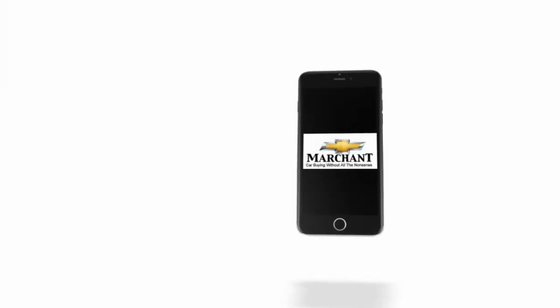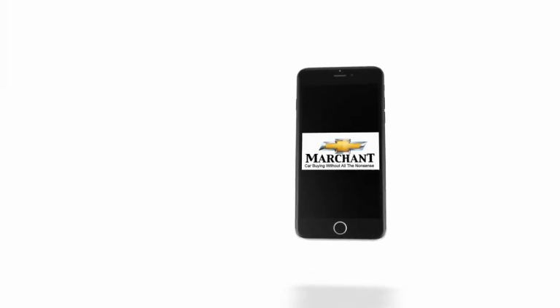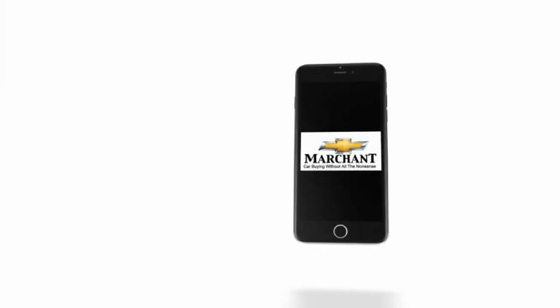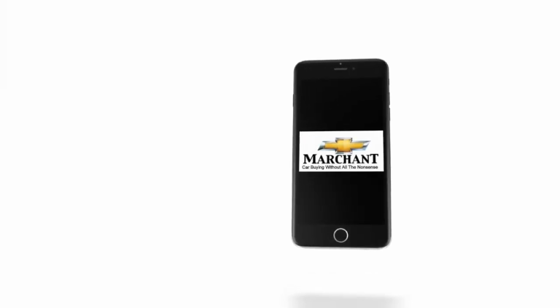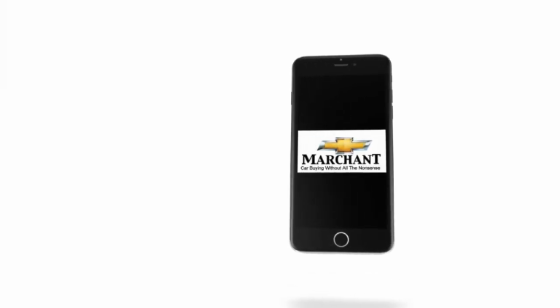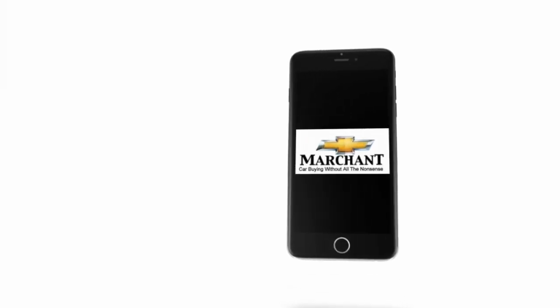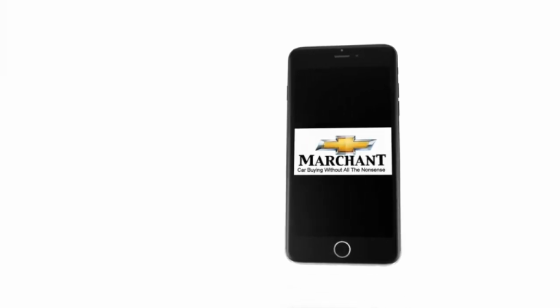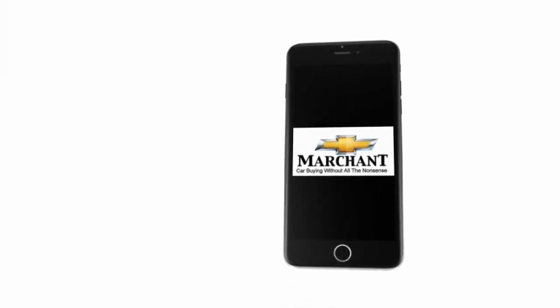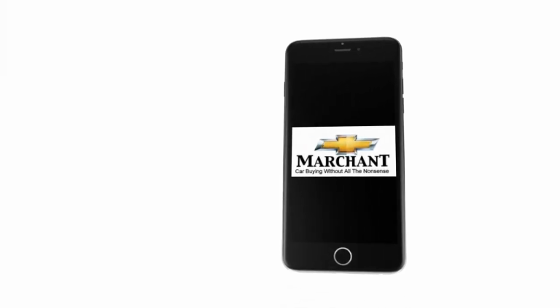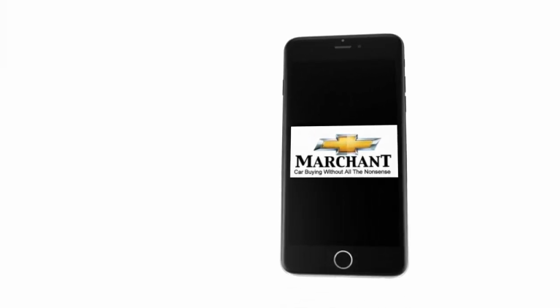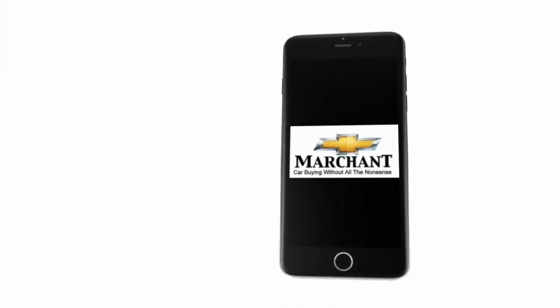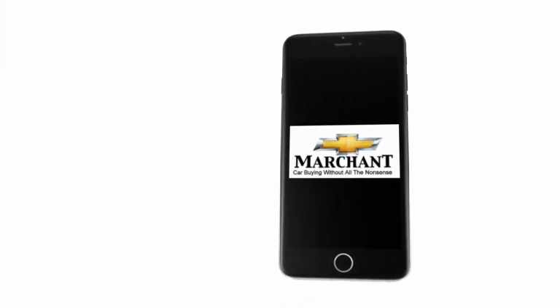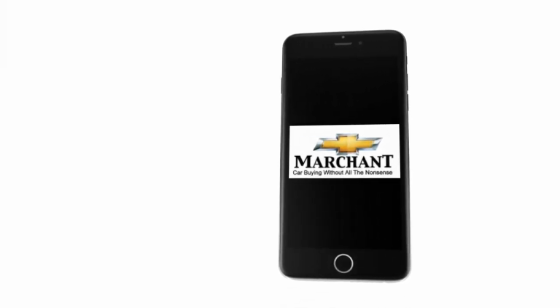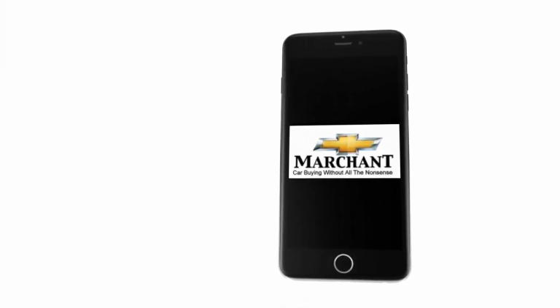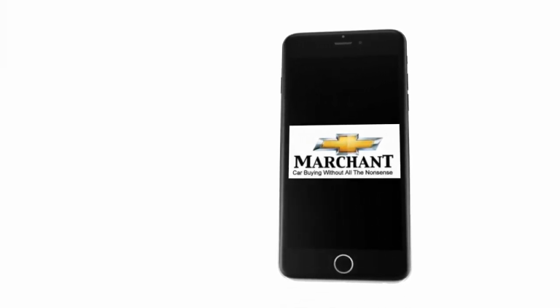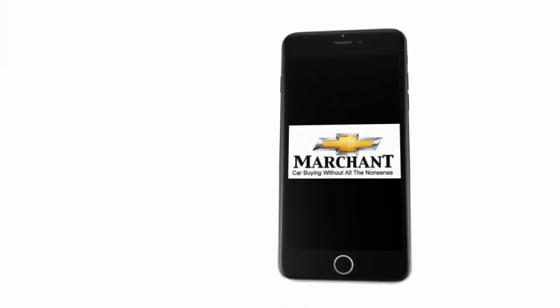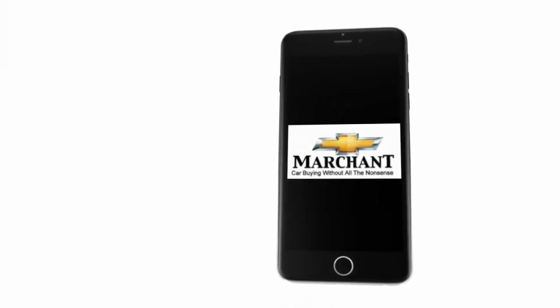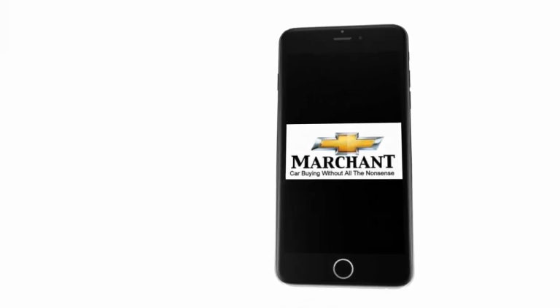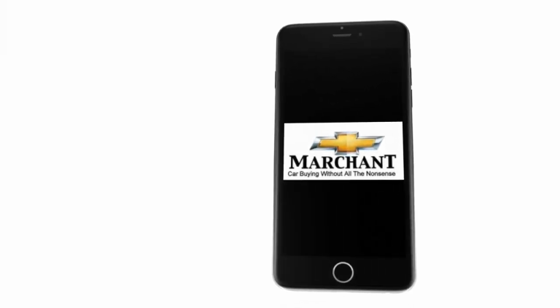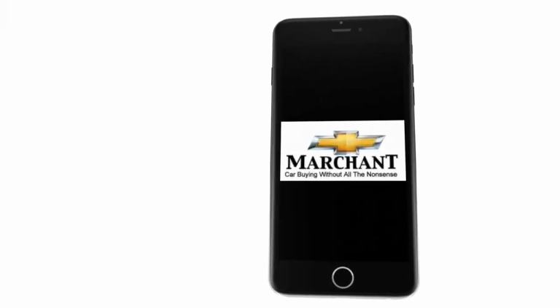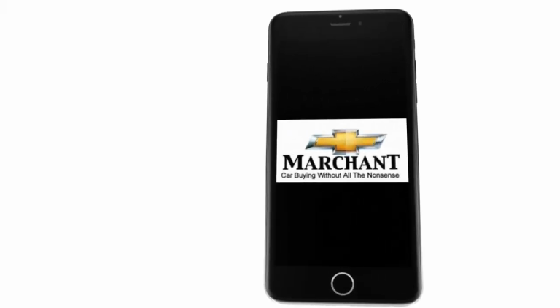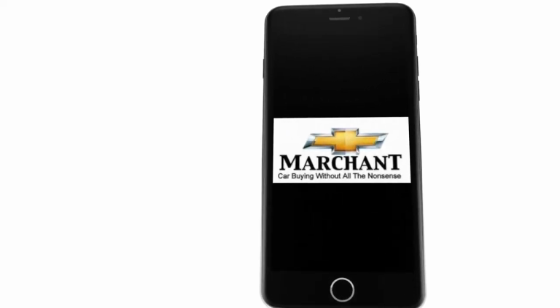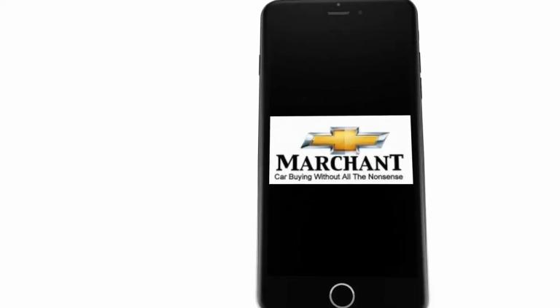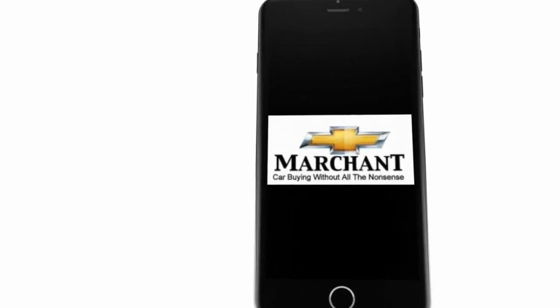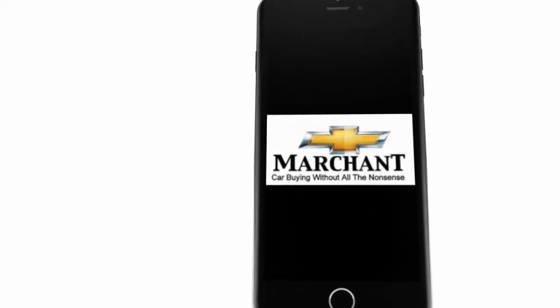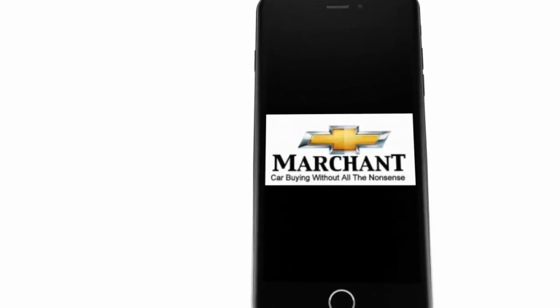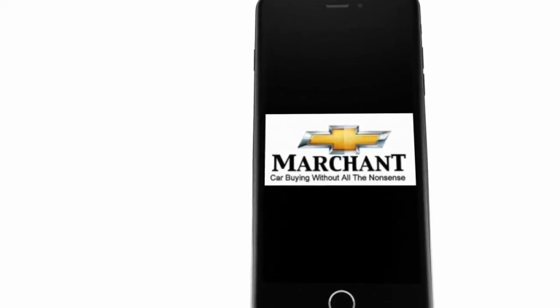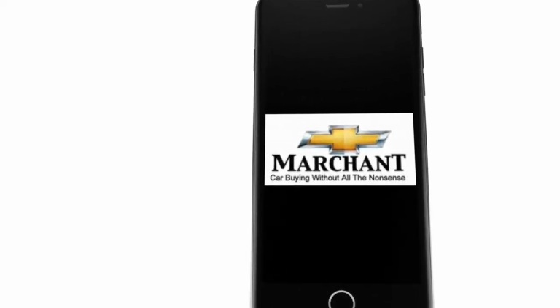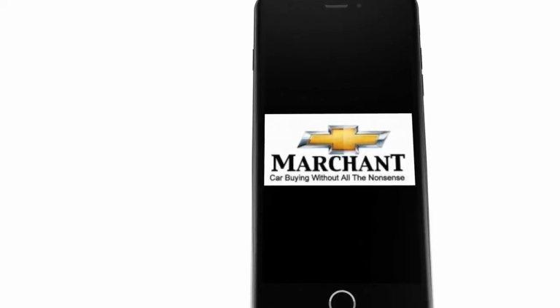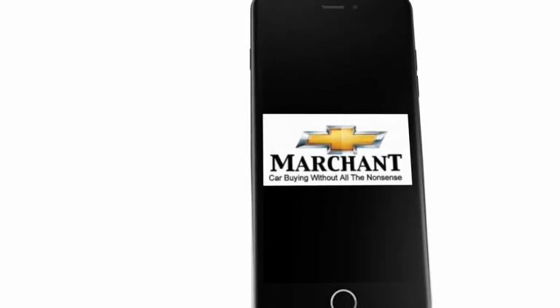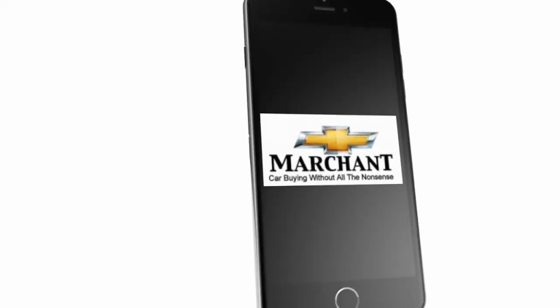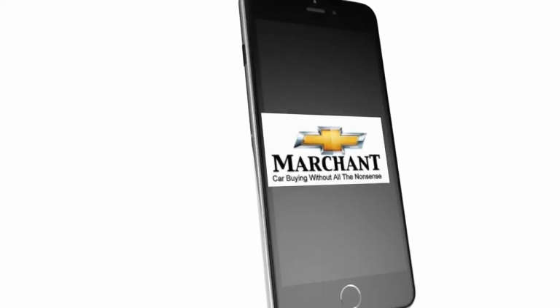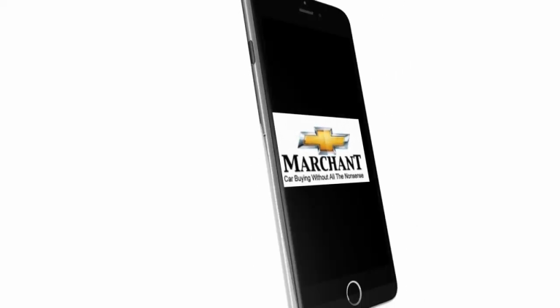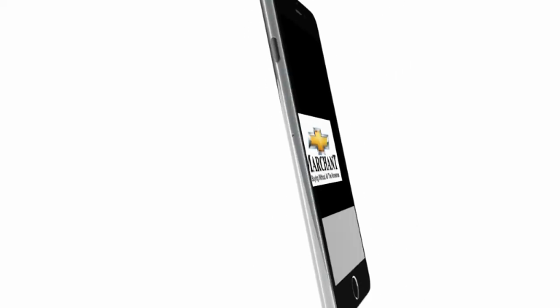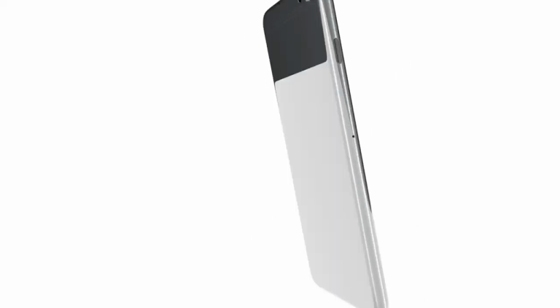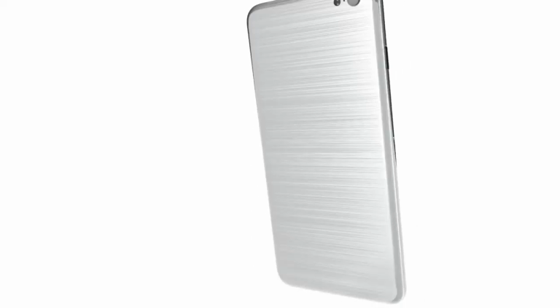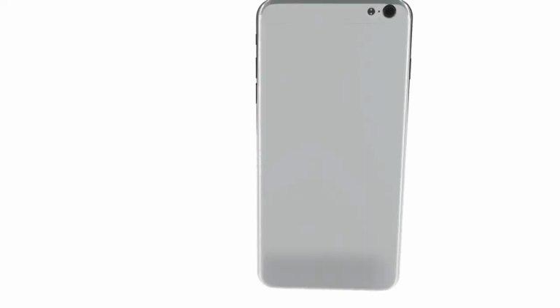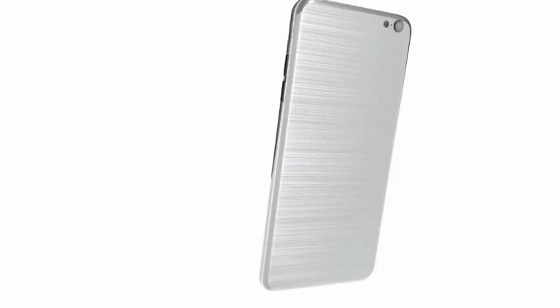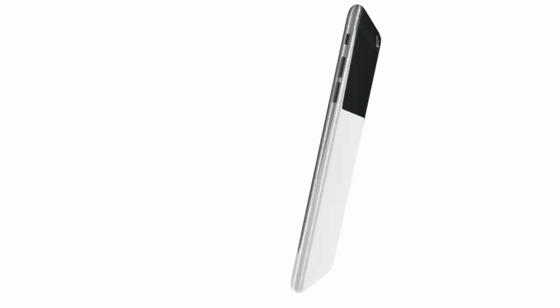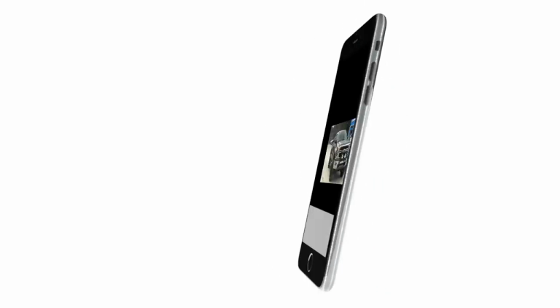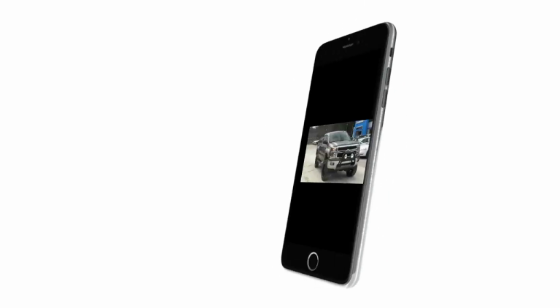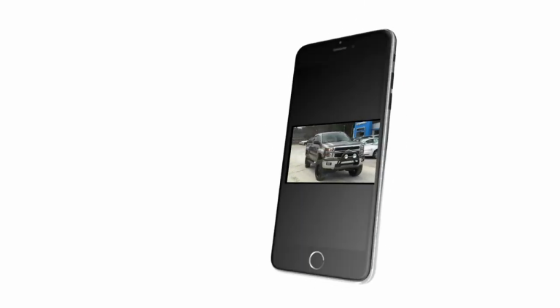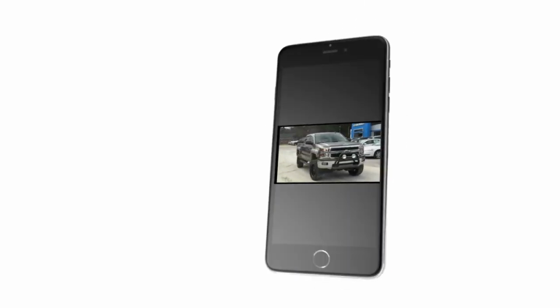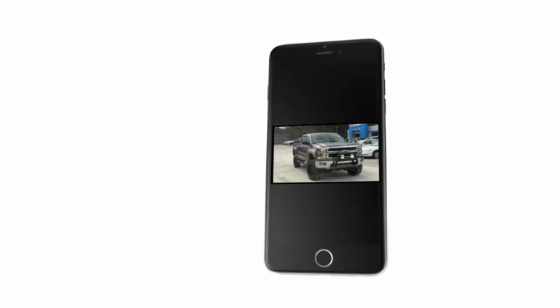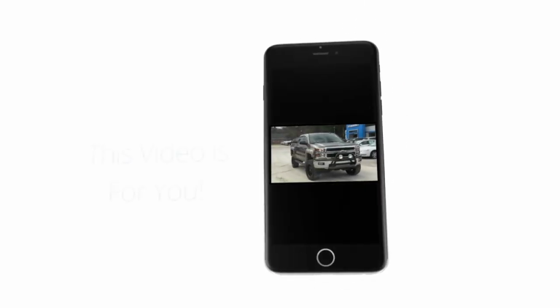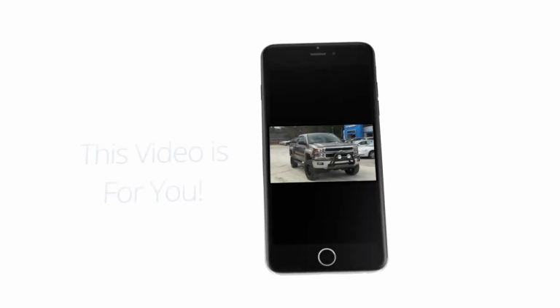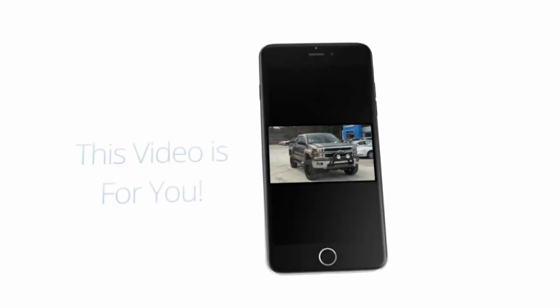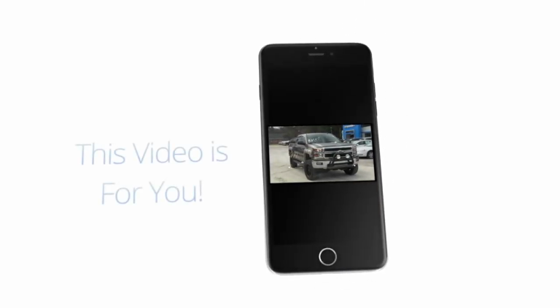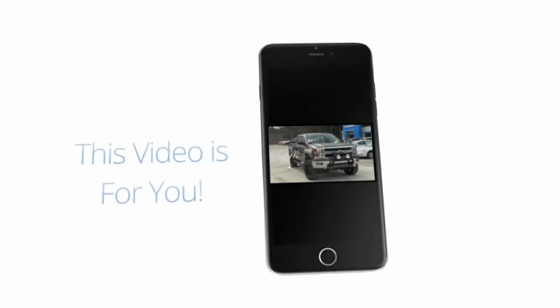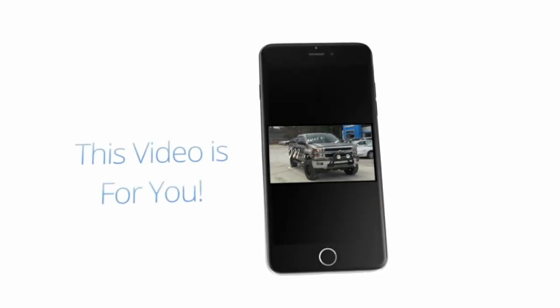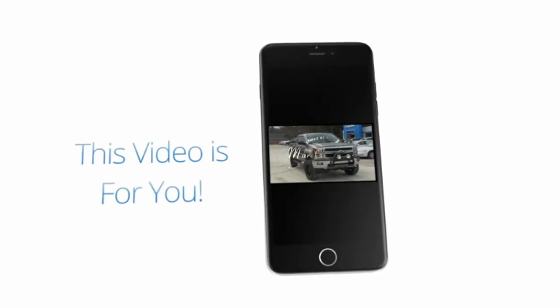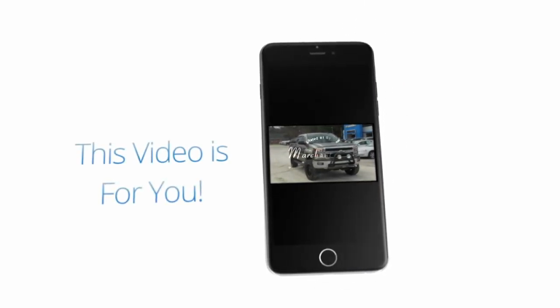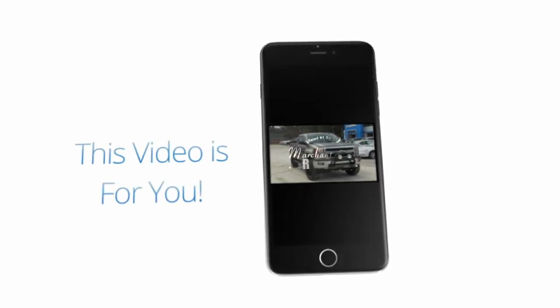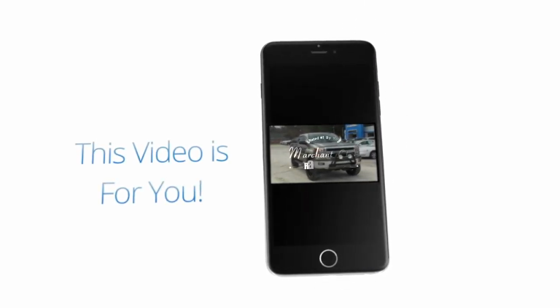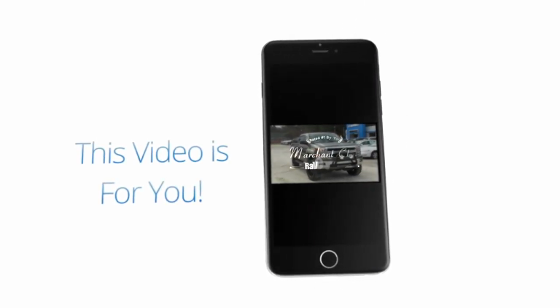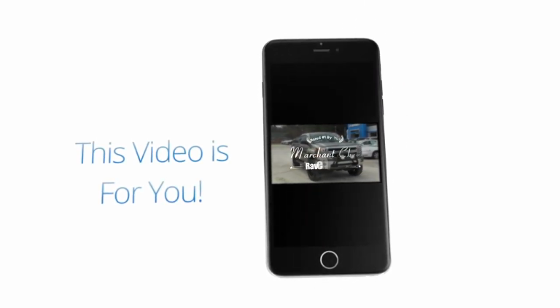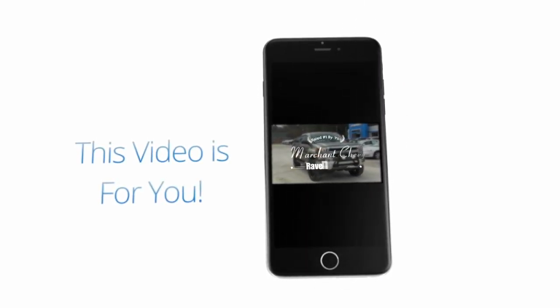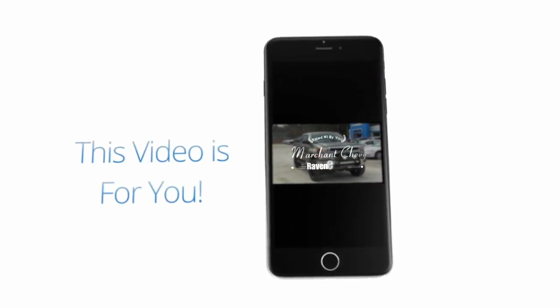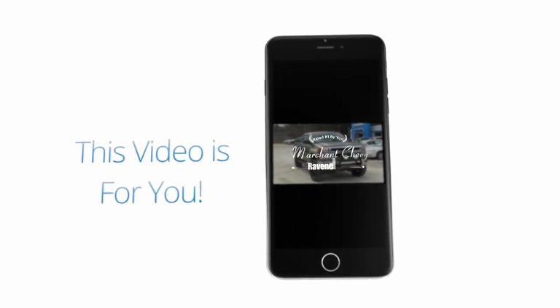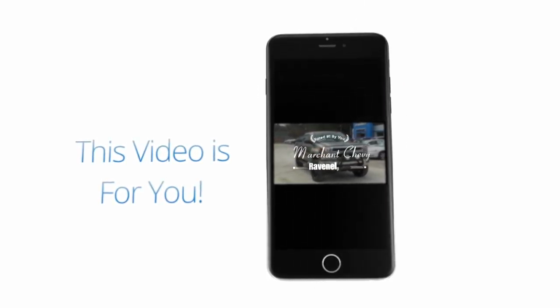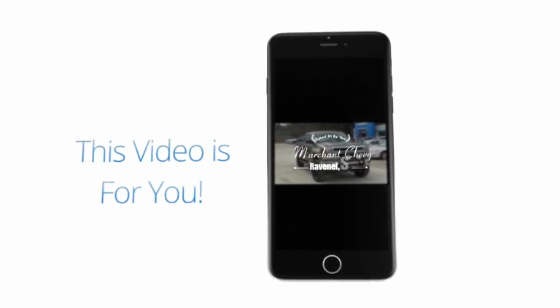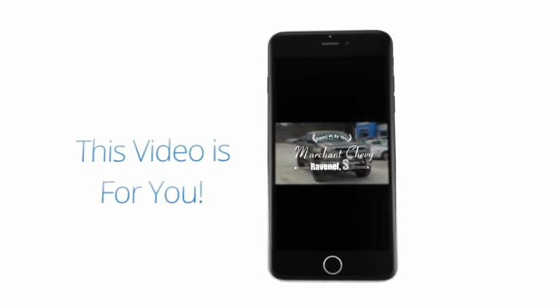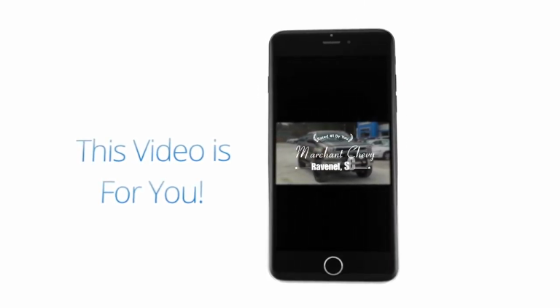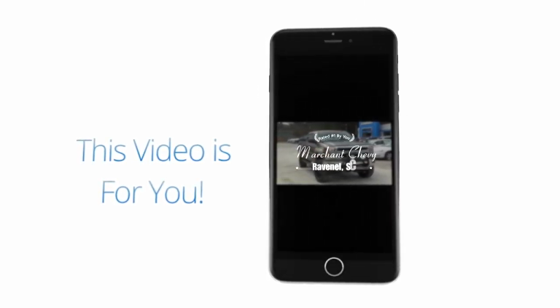Marchant Chevrolet Carbine without all the nonsense. This video is for you.